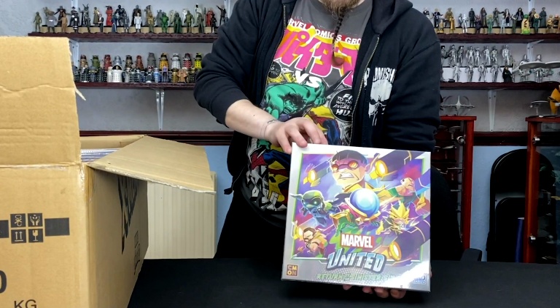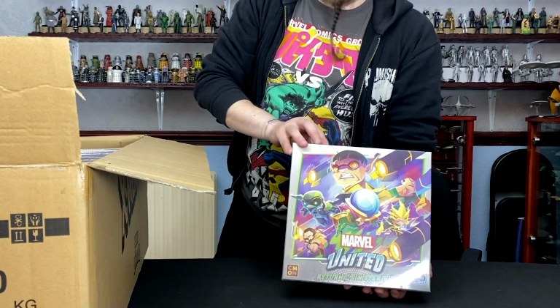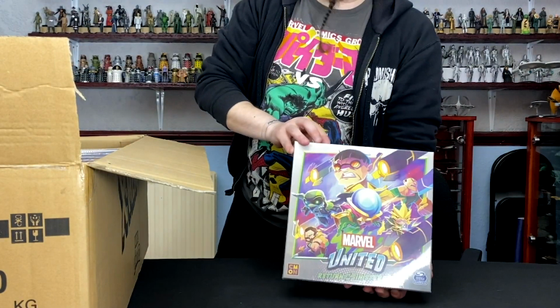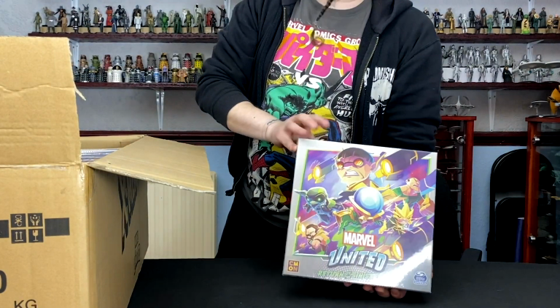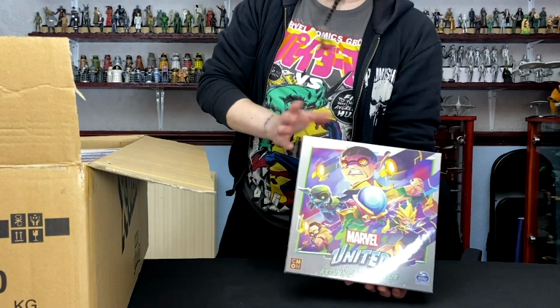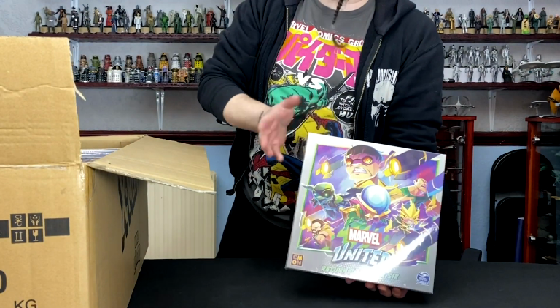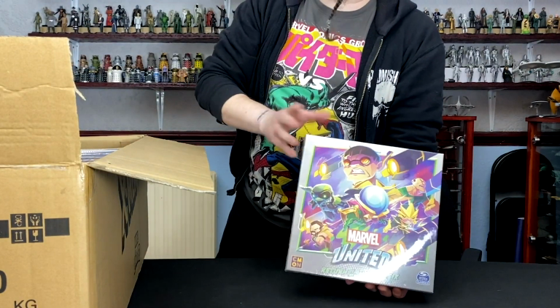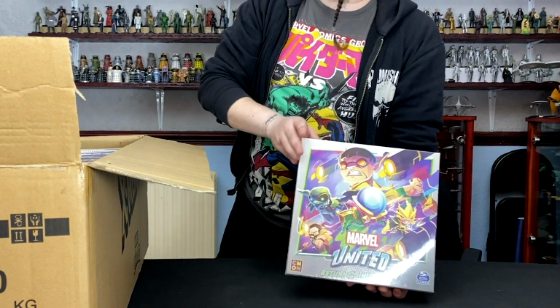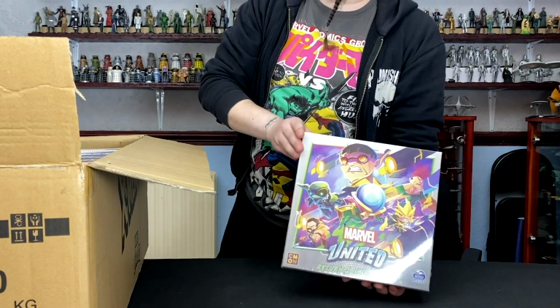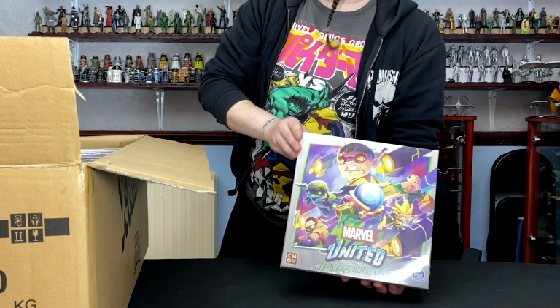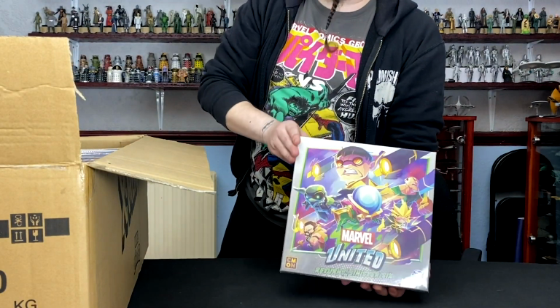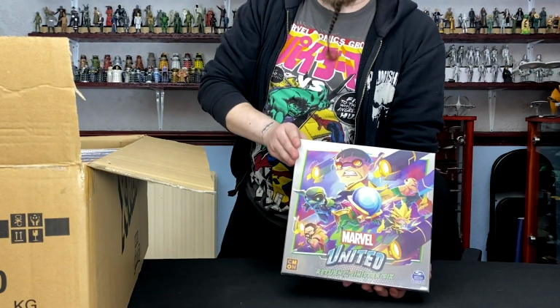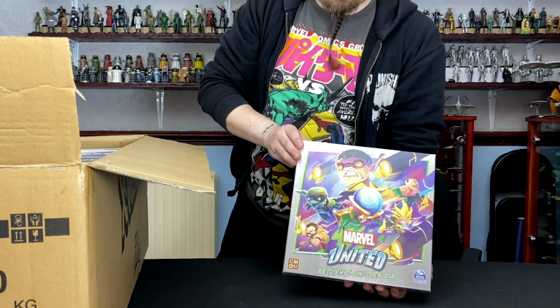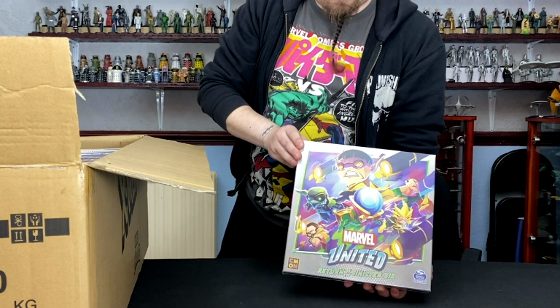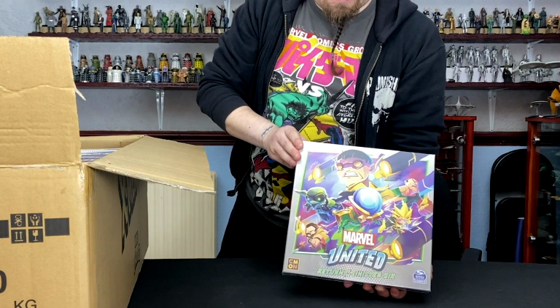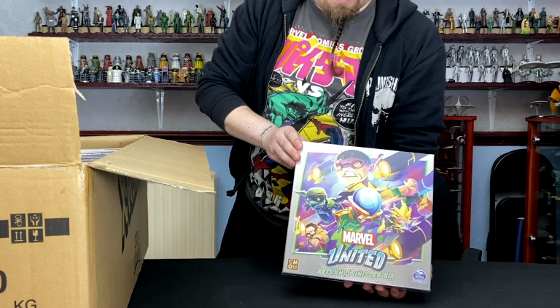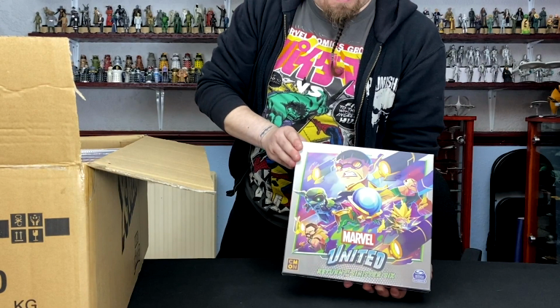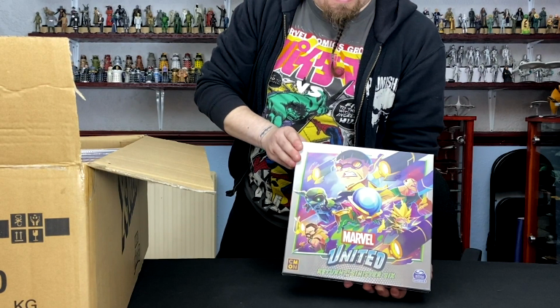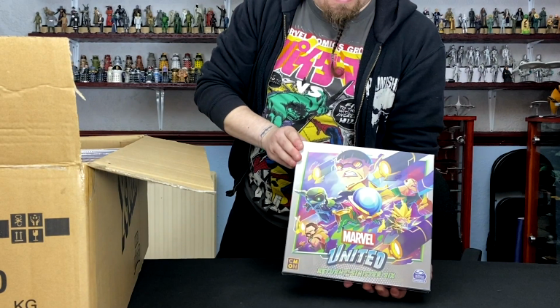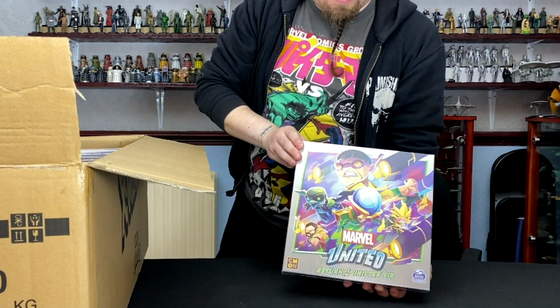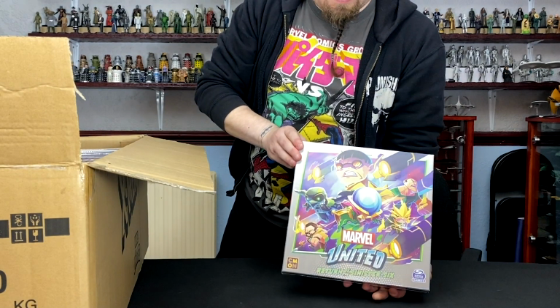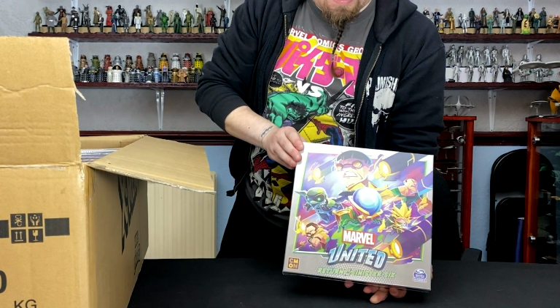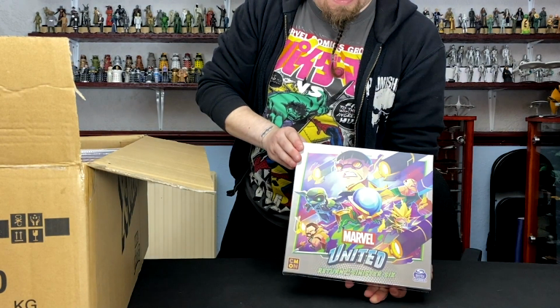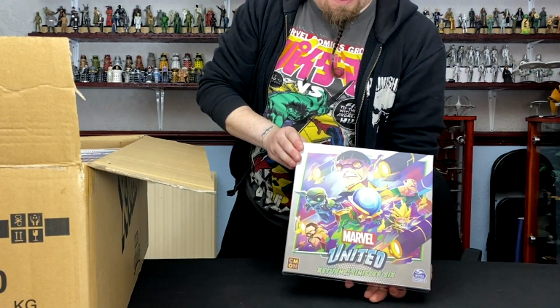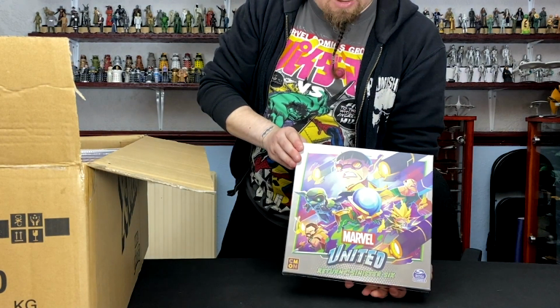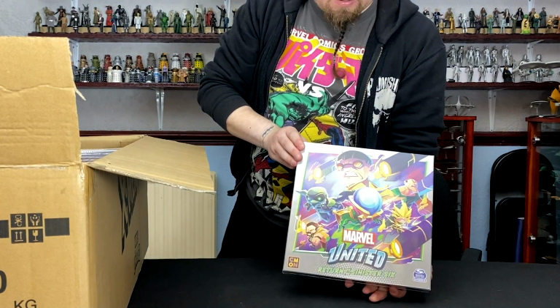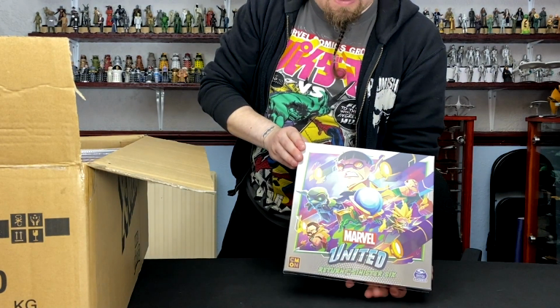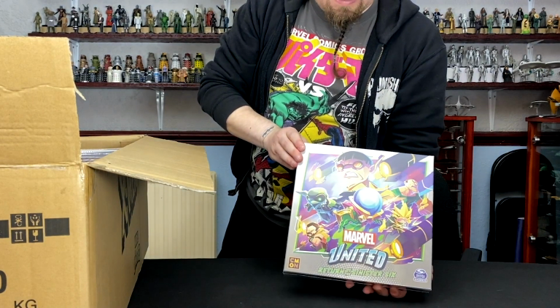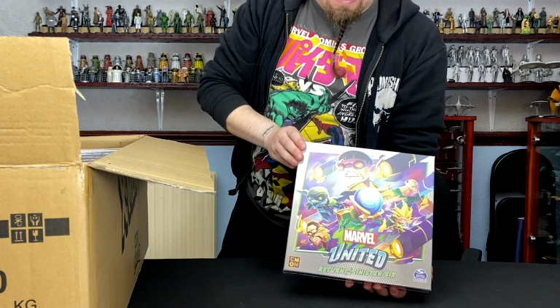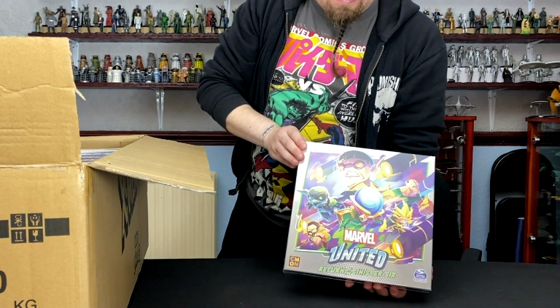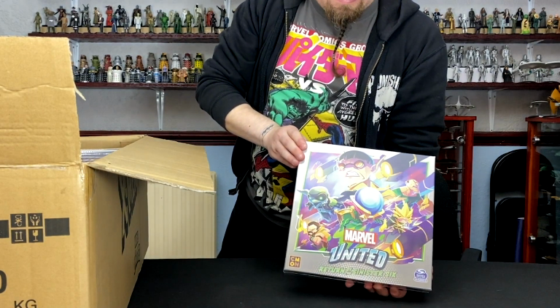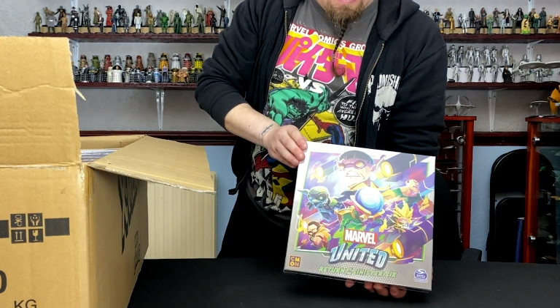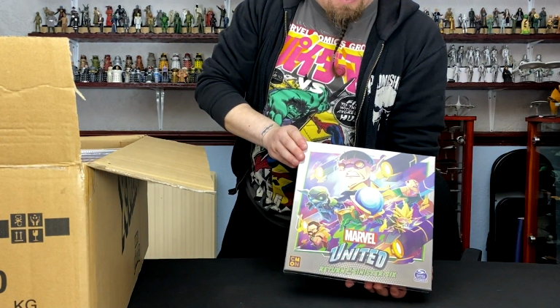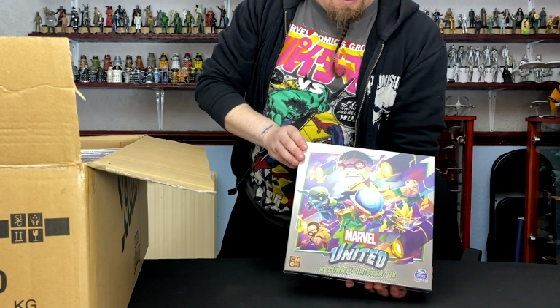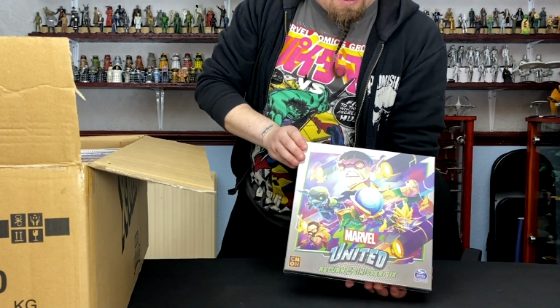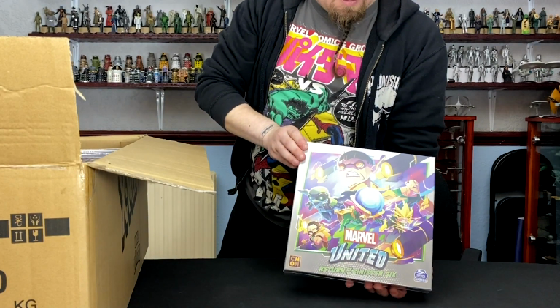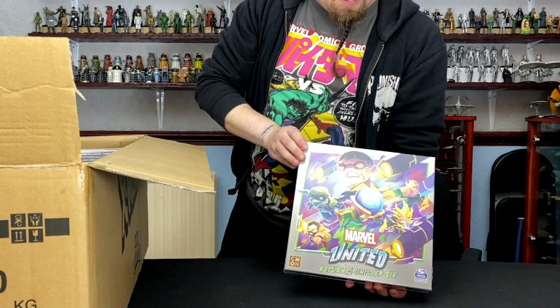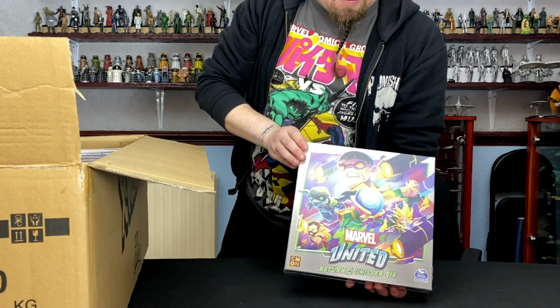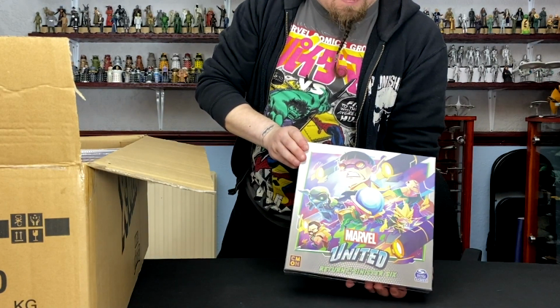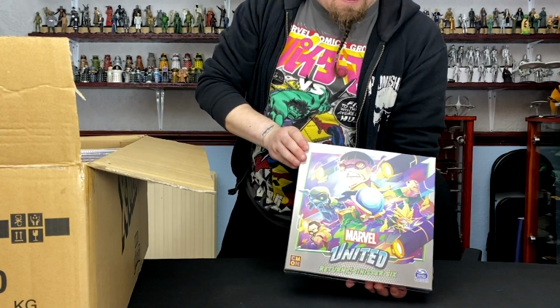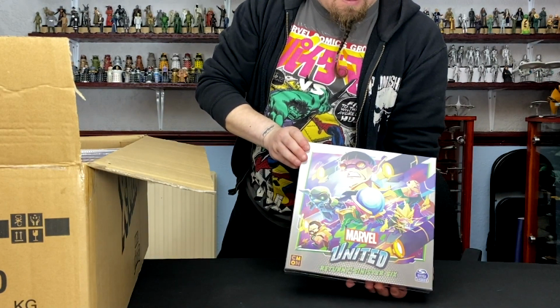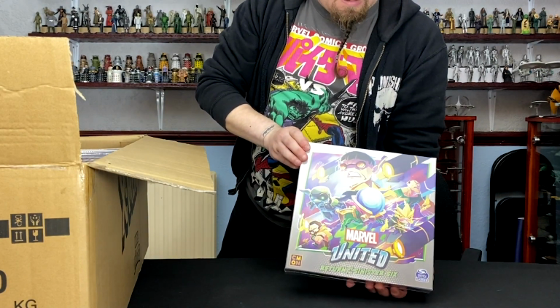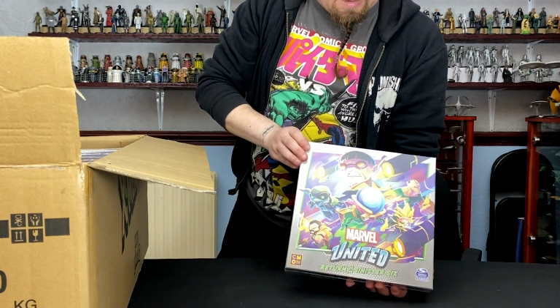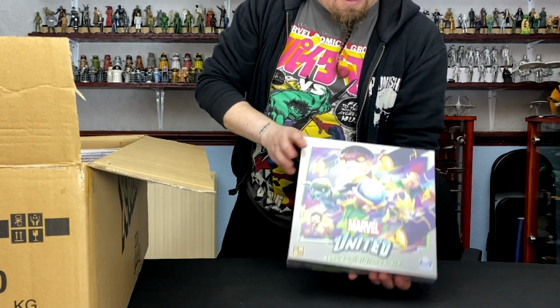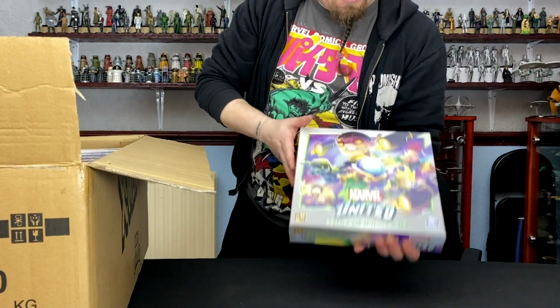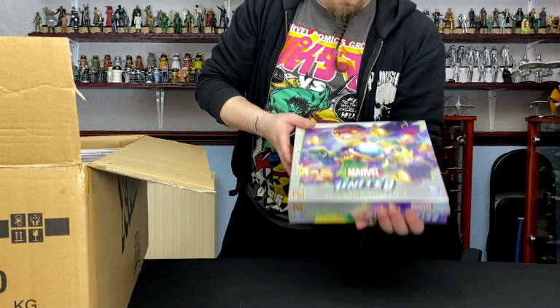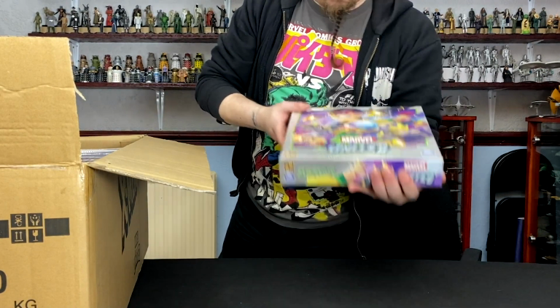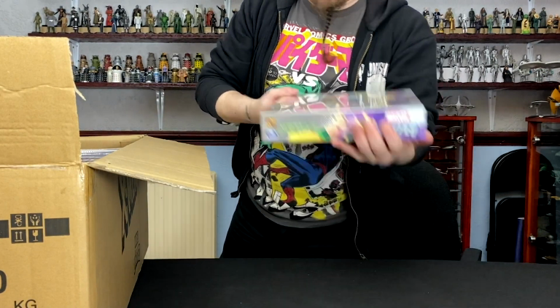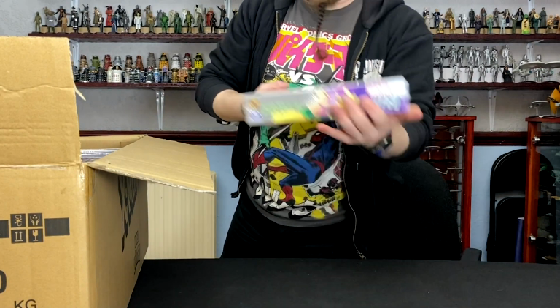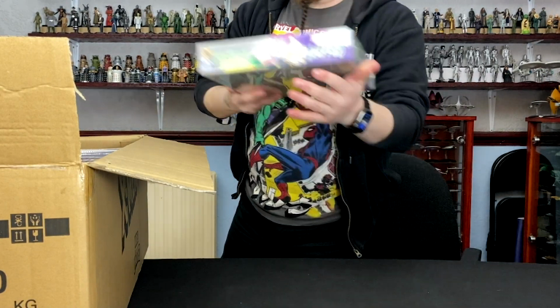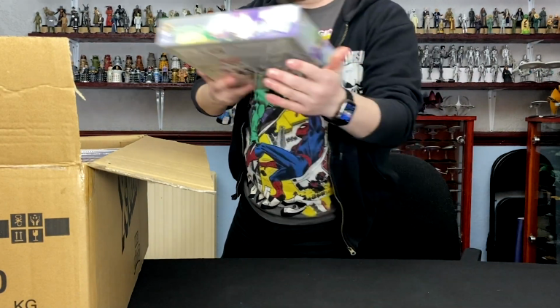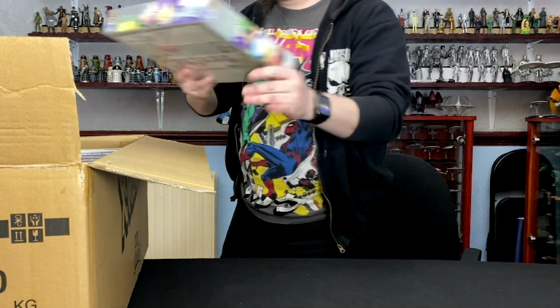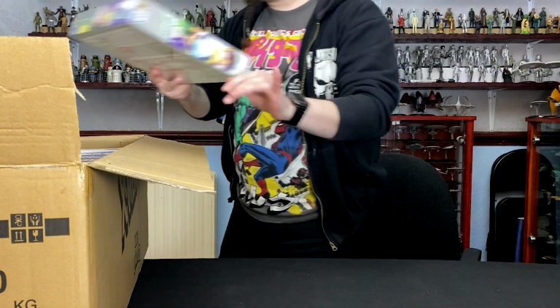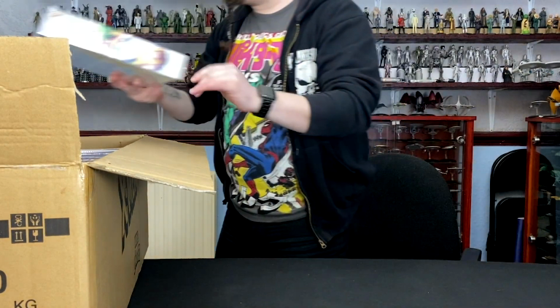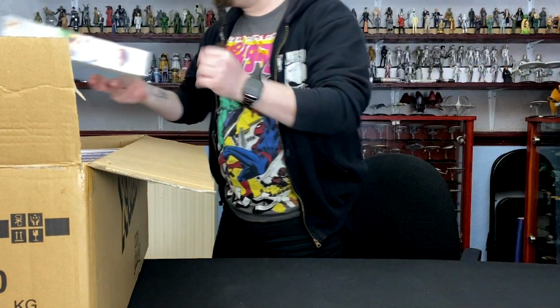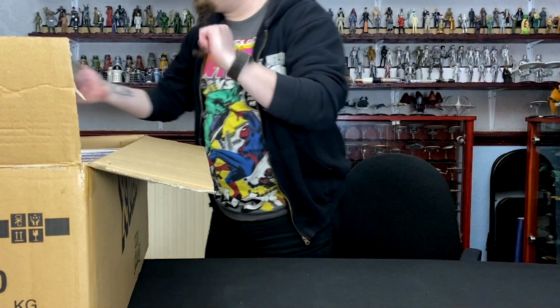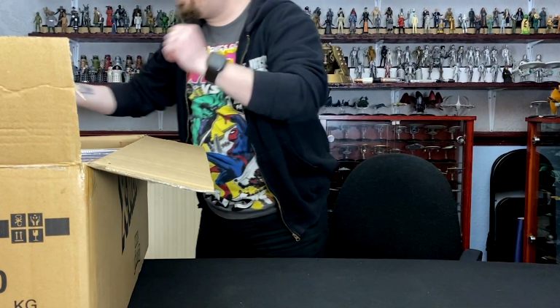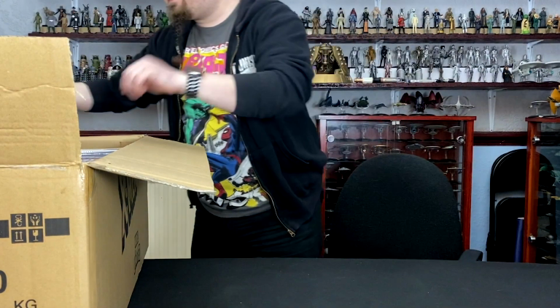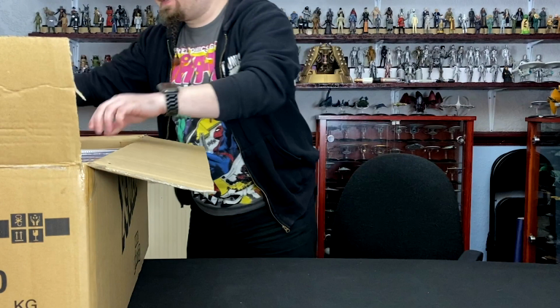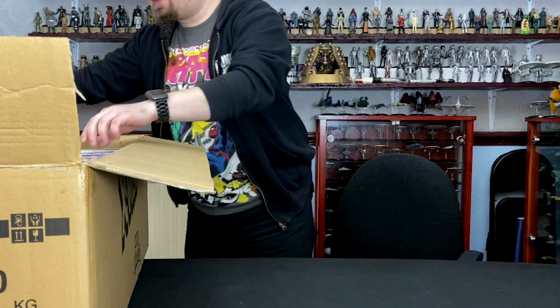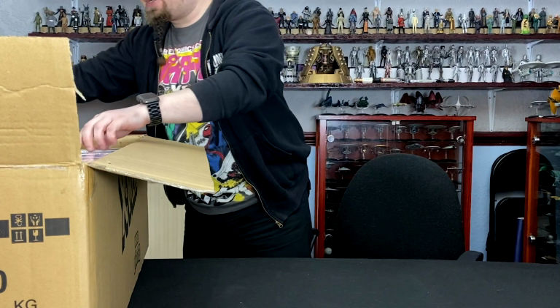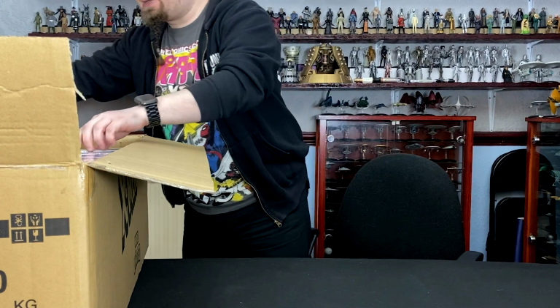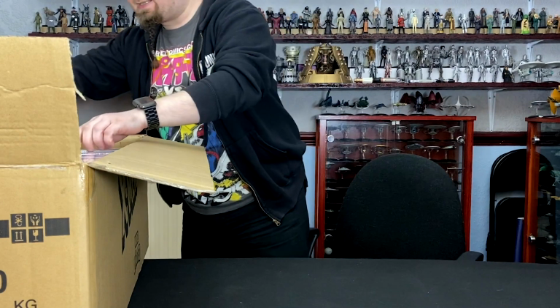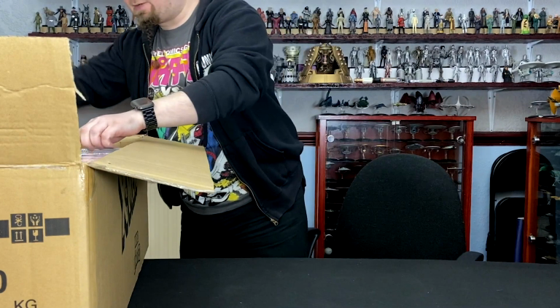It does what it says on the box: Doctor Octopus, Electro, Sandman, Kraven, Vulture, etc.